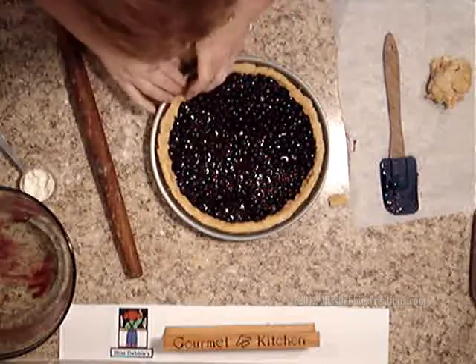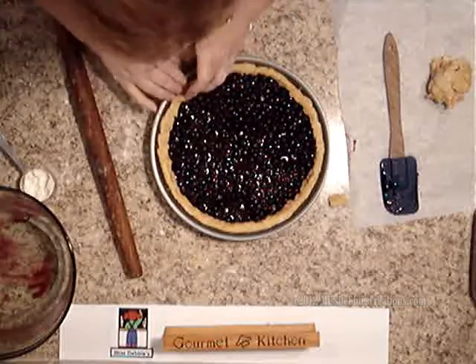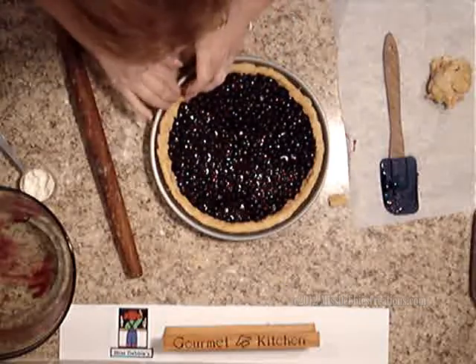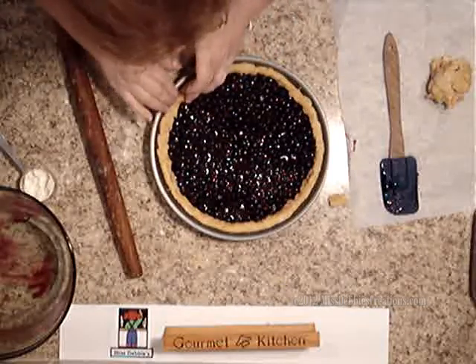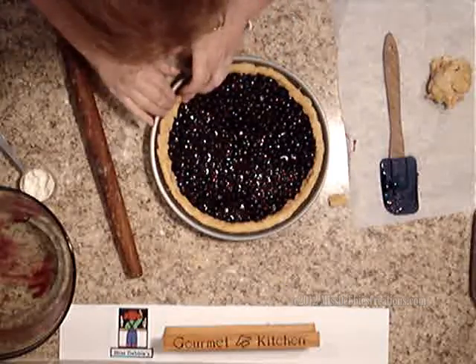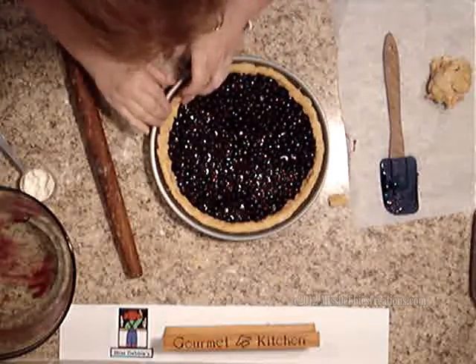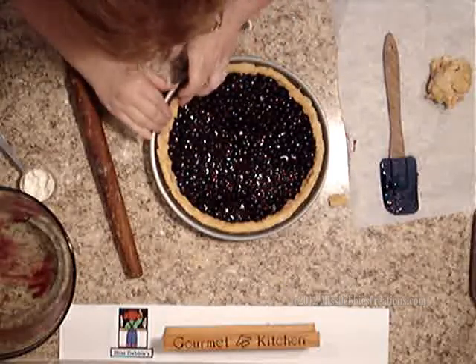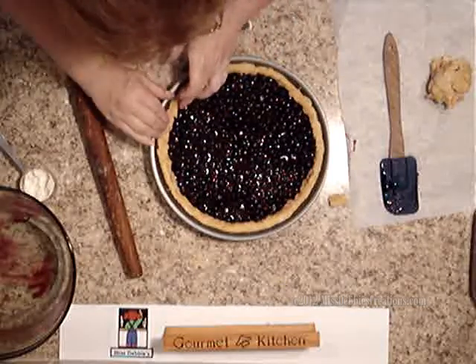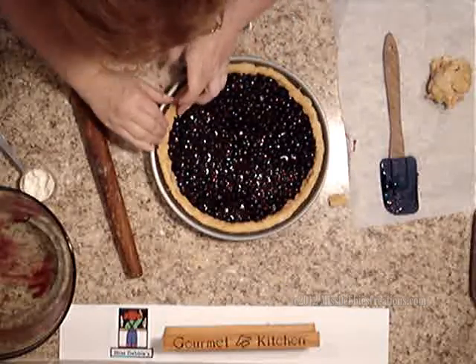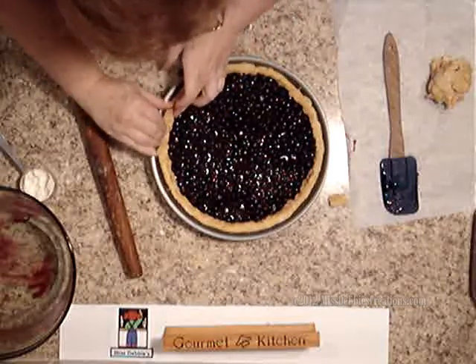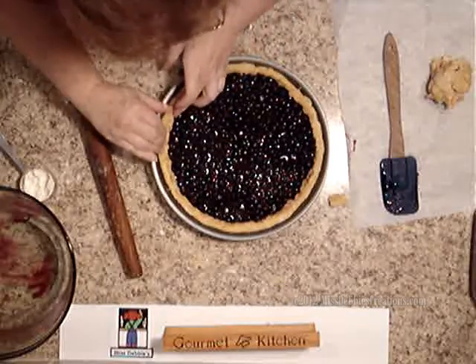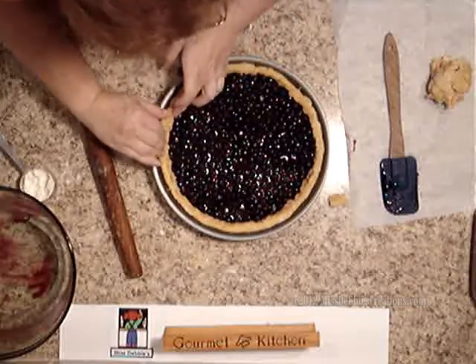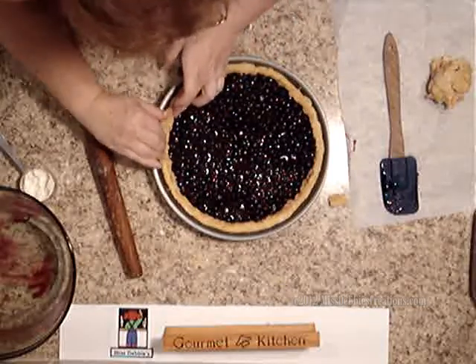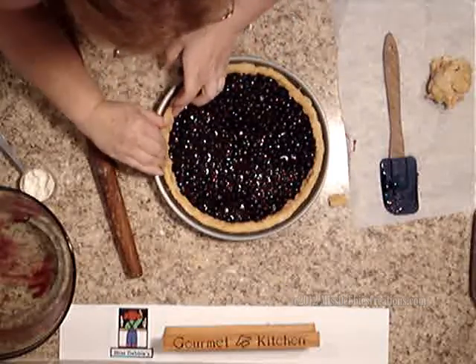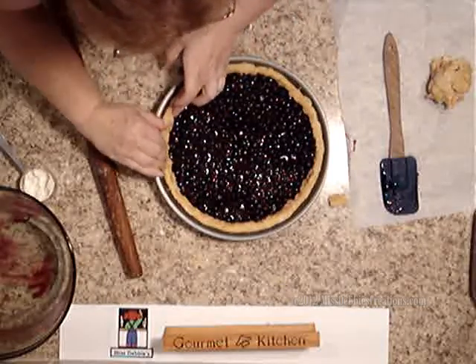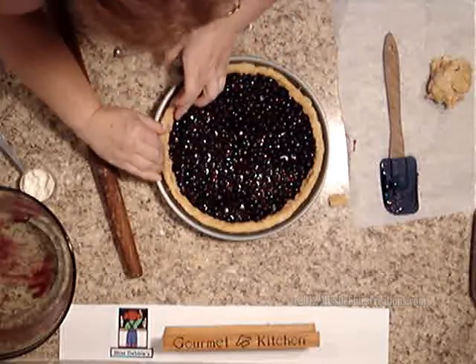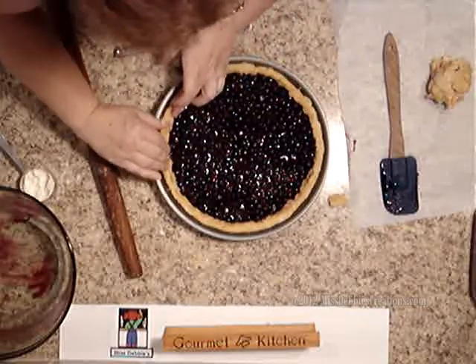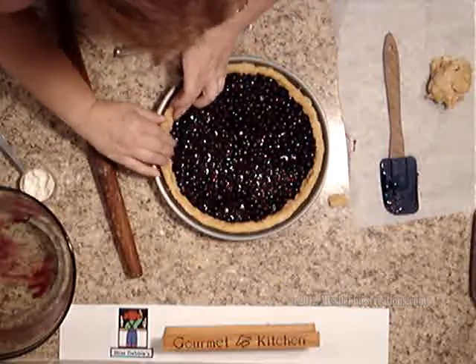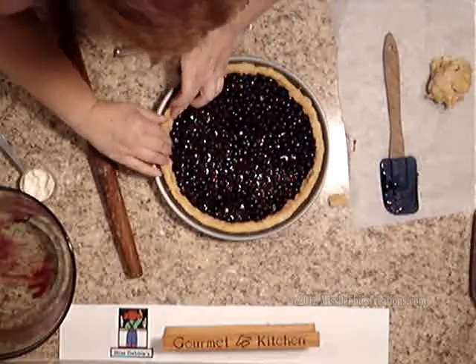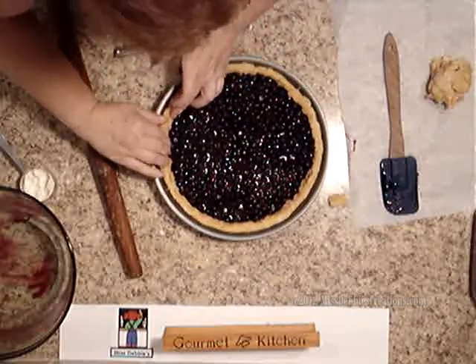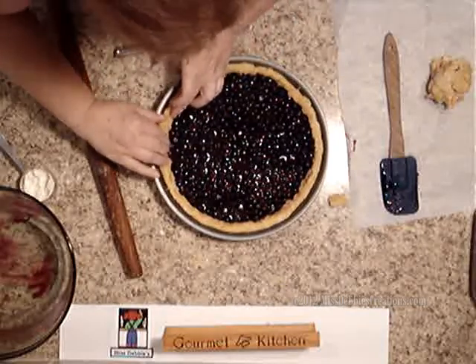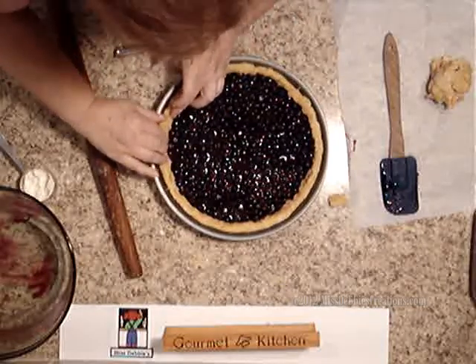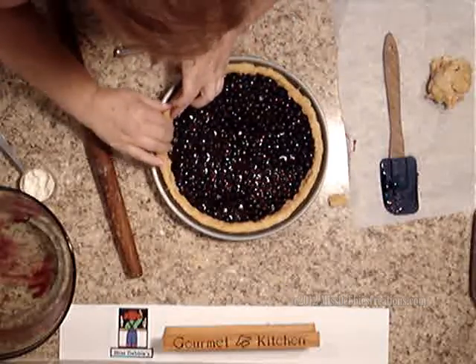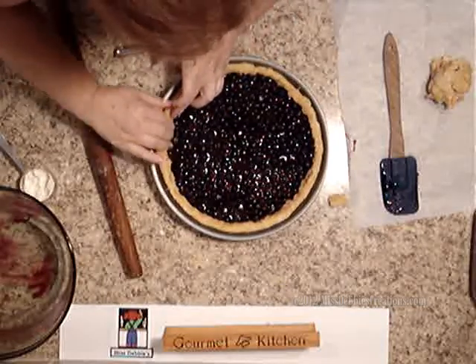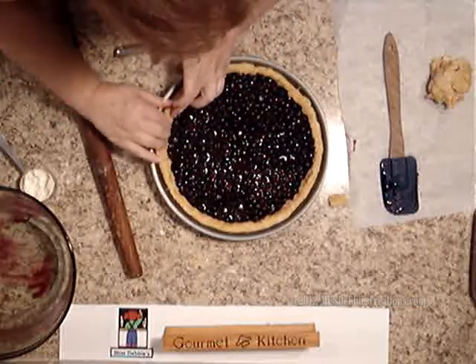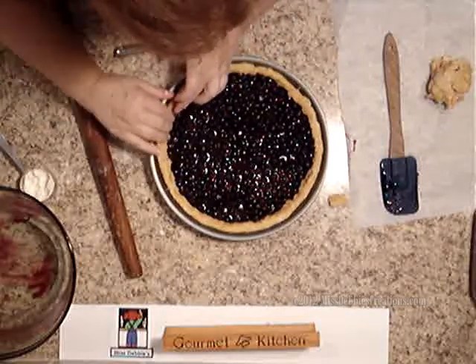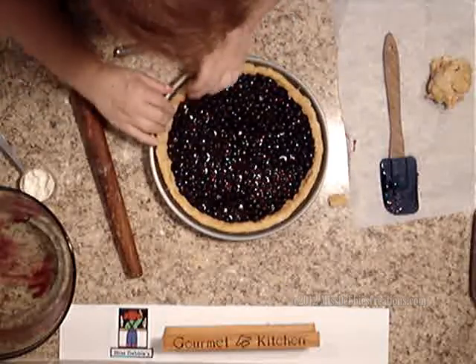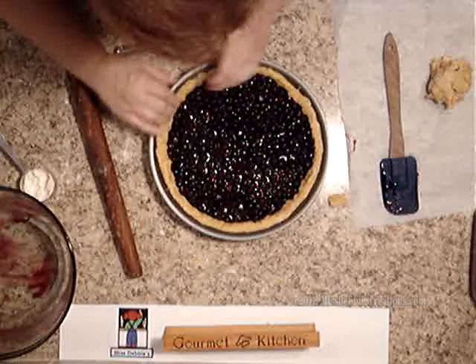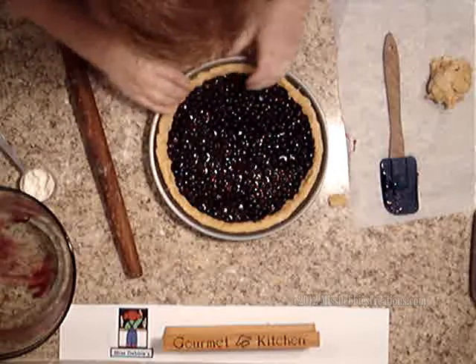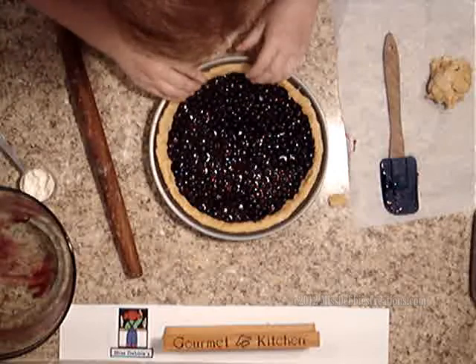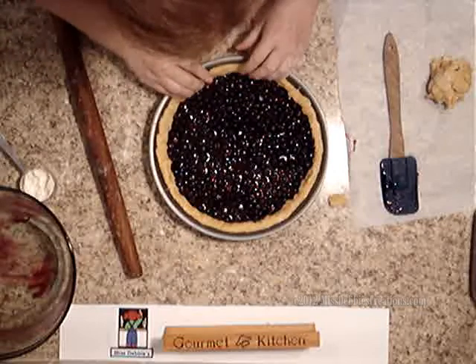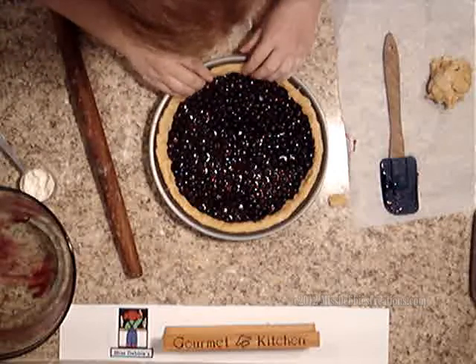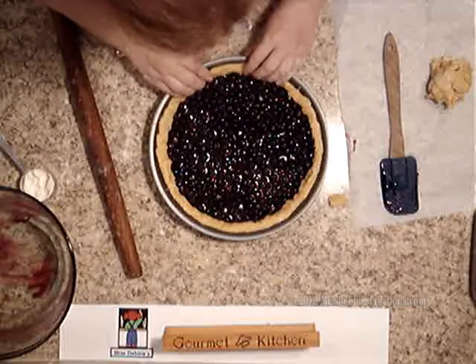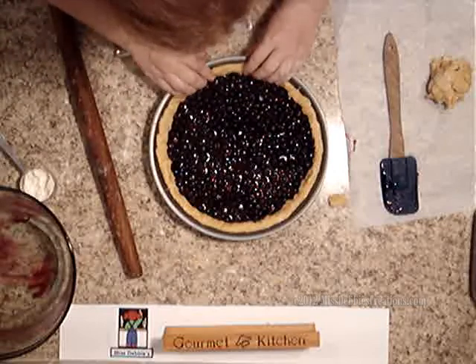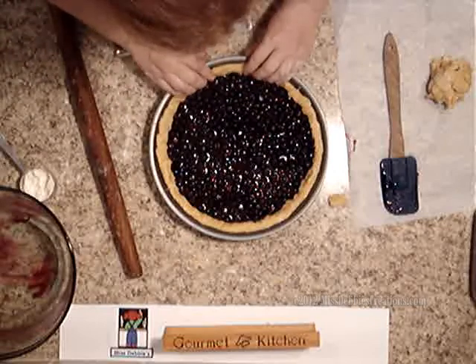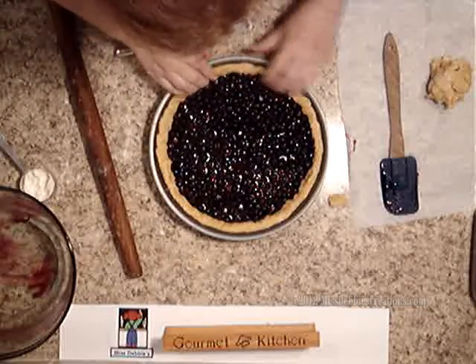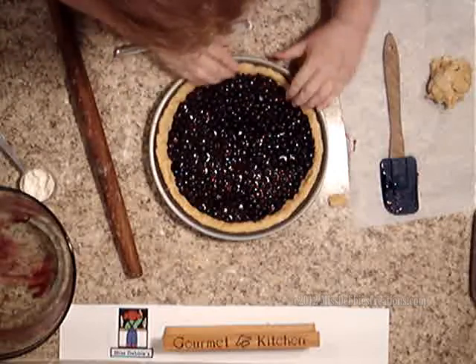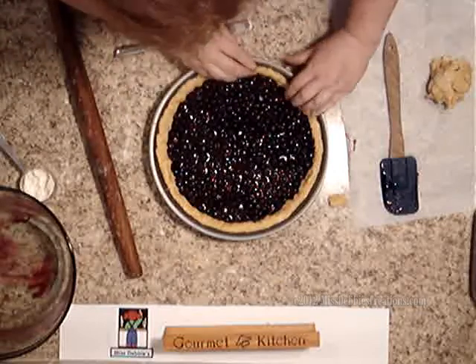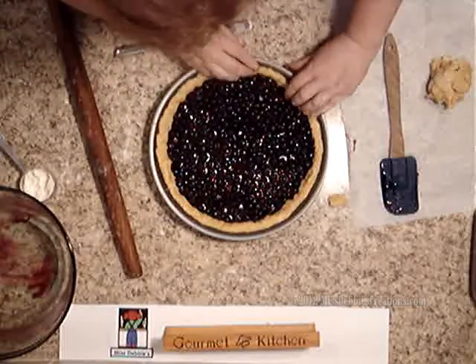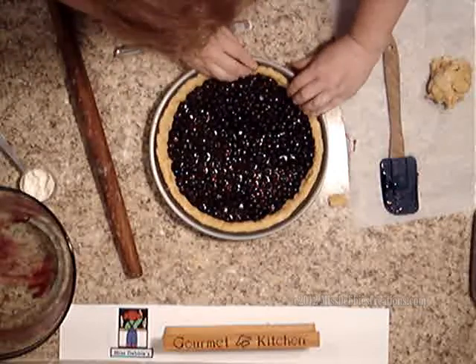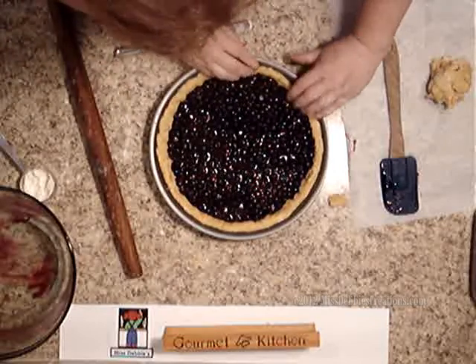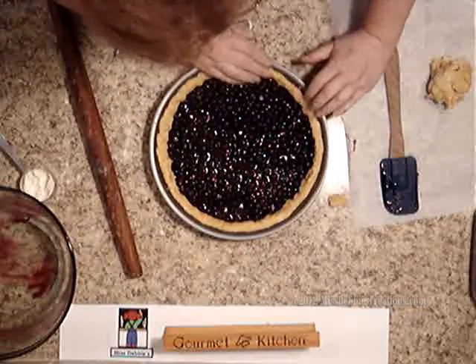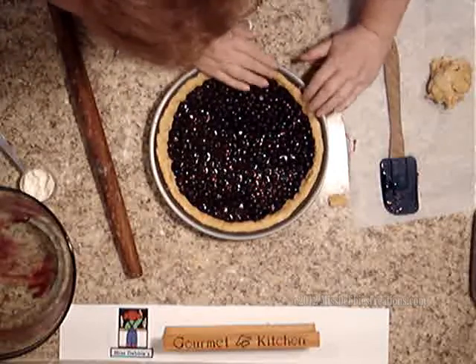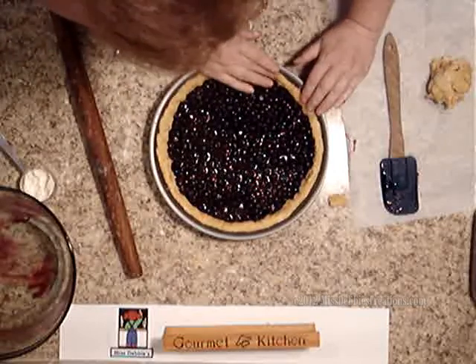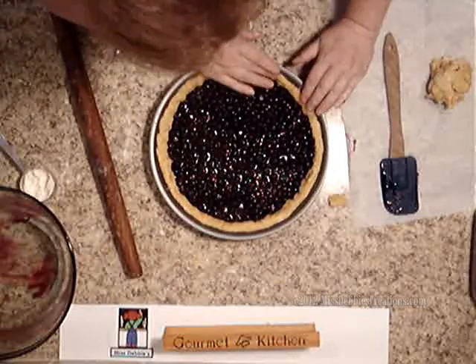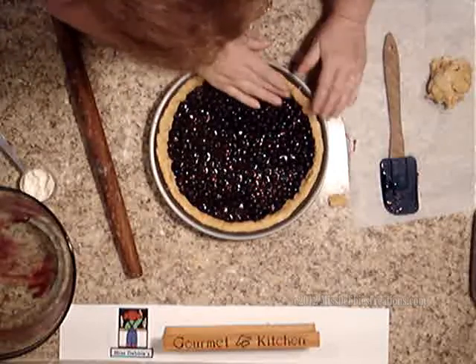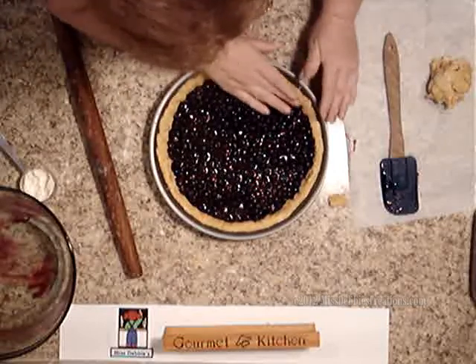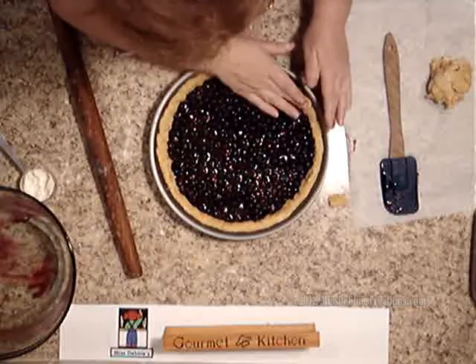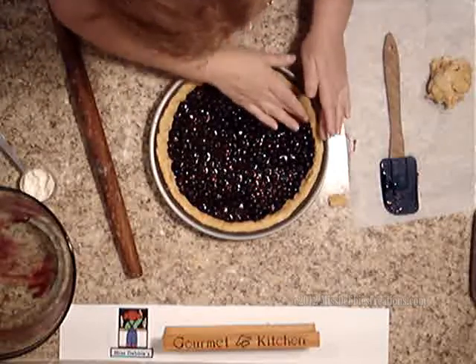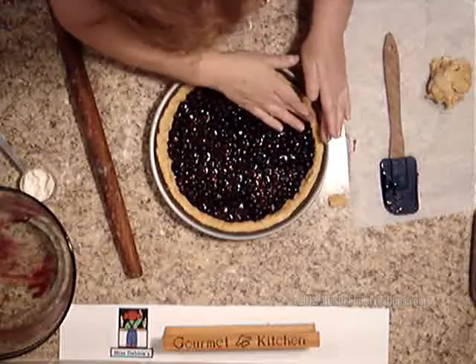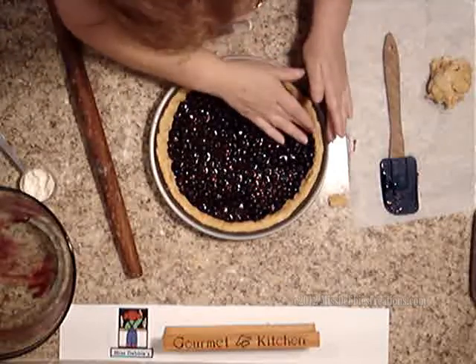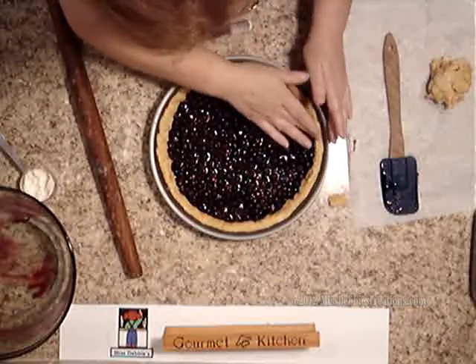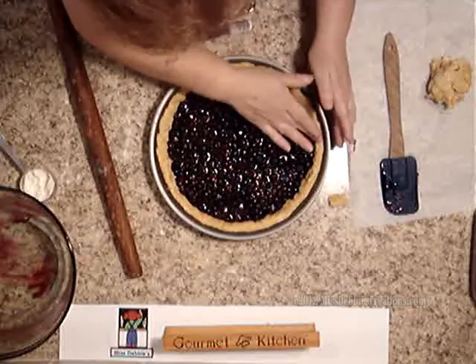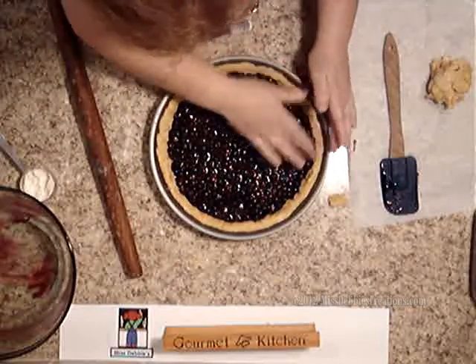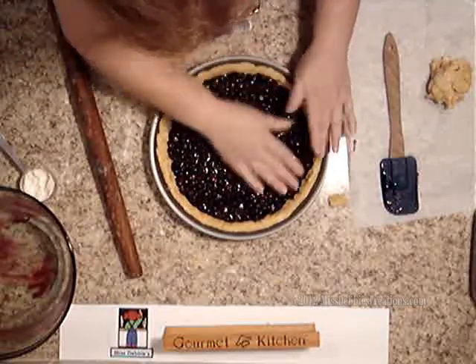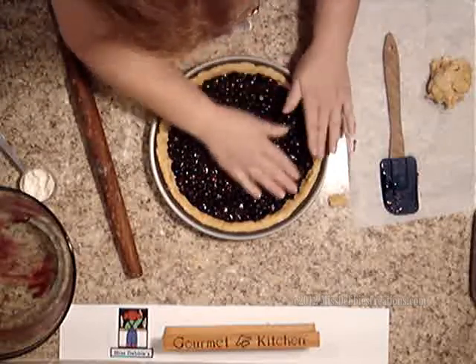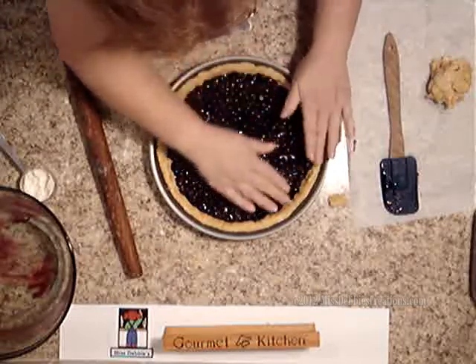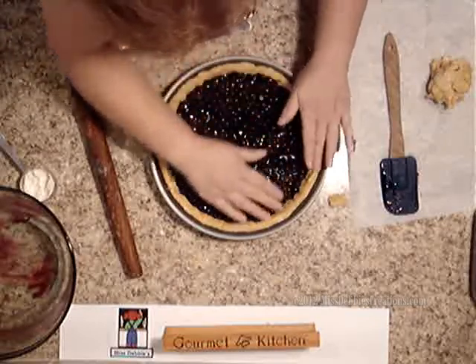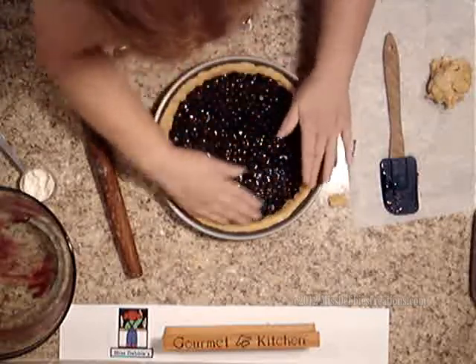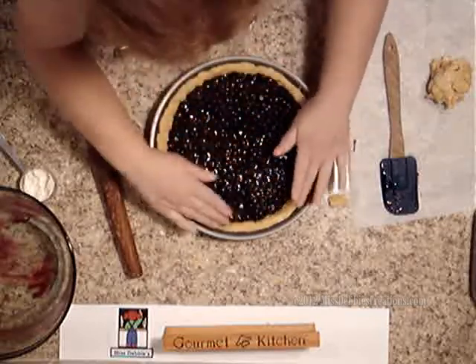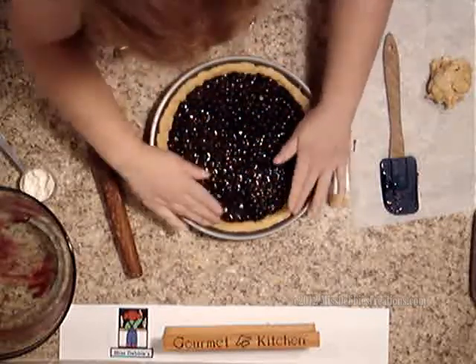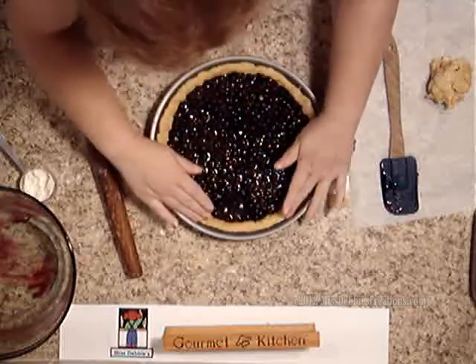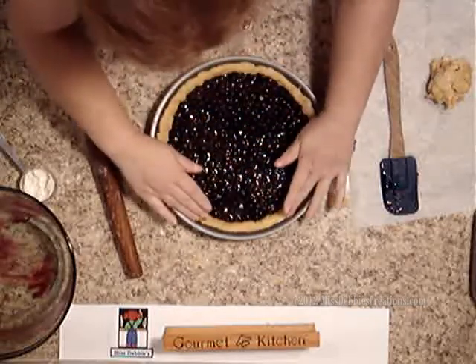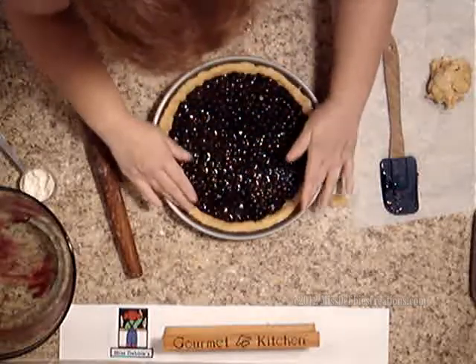I just happened to use too big of a pan this time — I should have used a smaller one. But as you see, it looks really good.